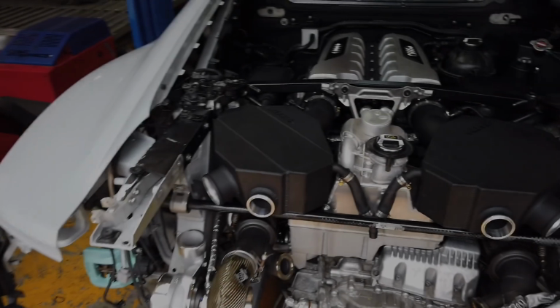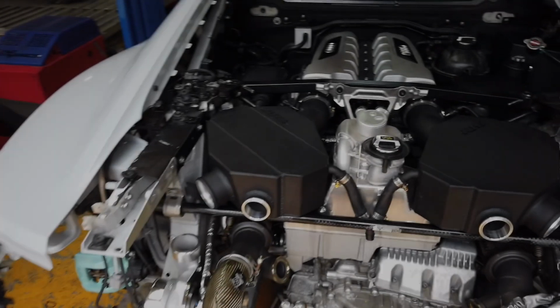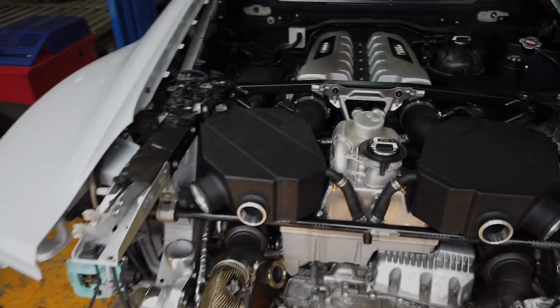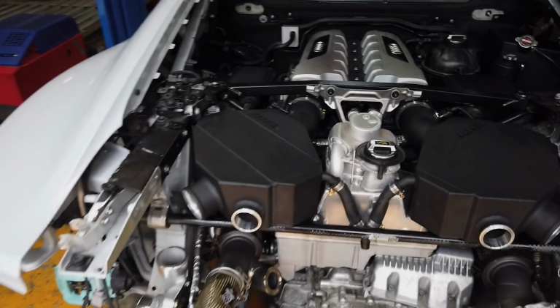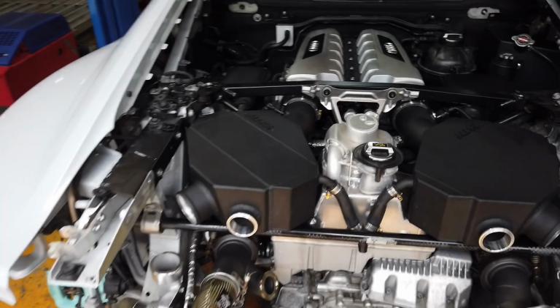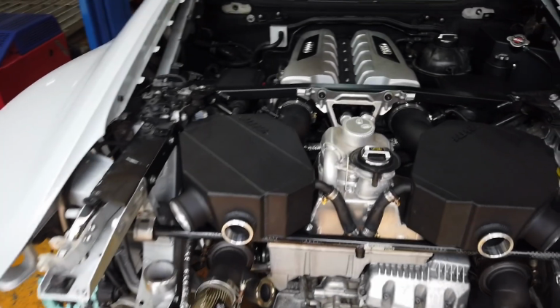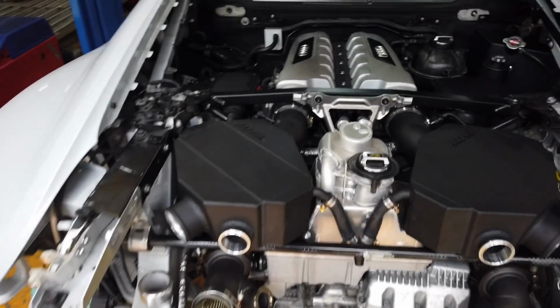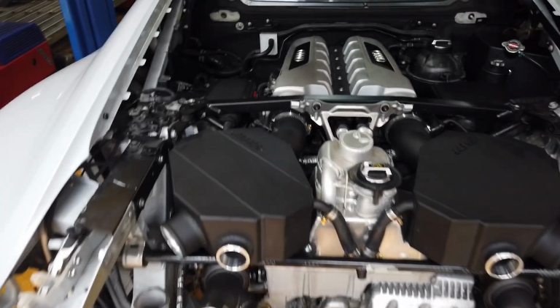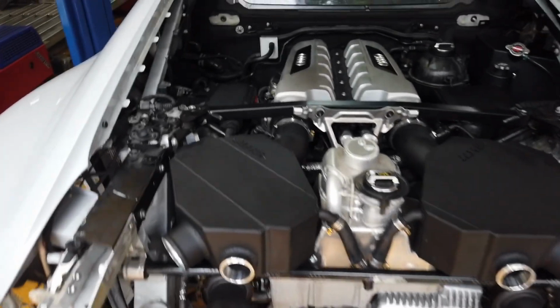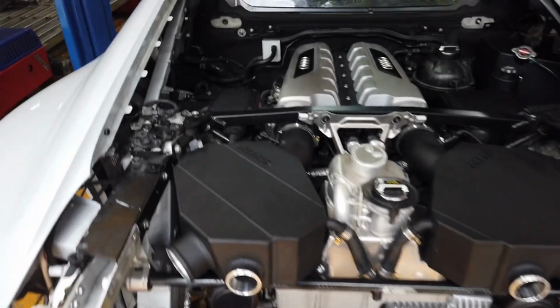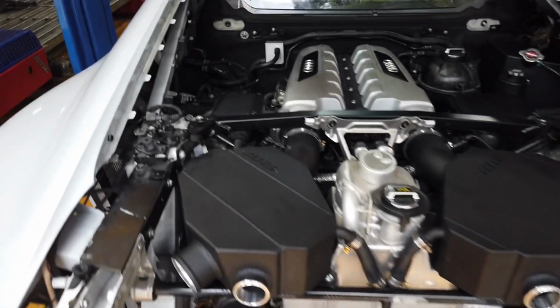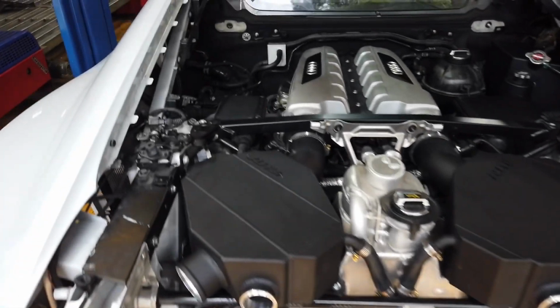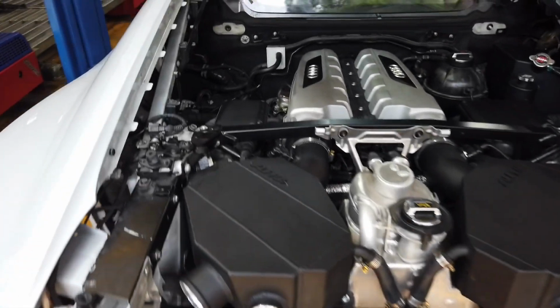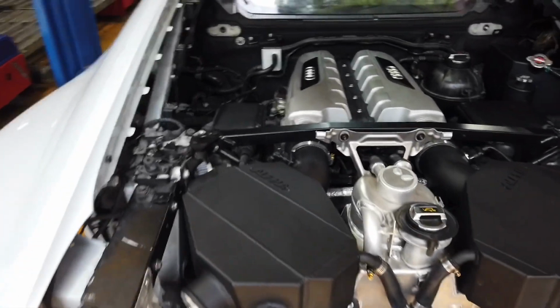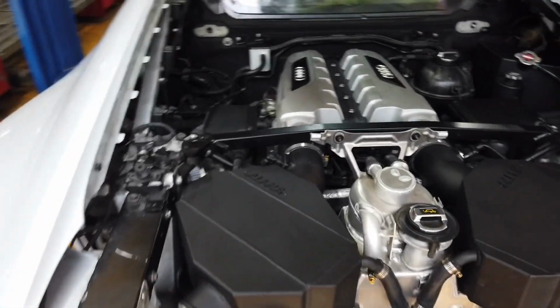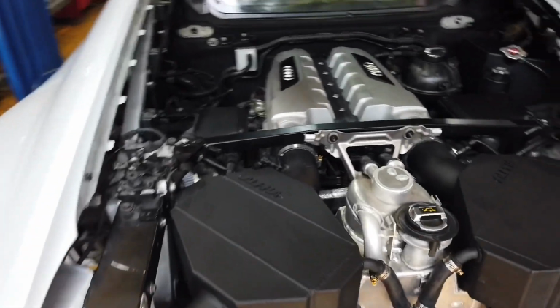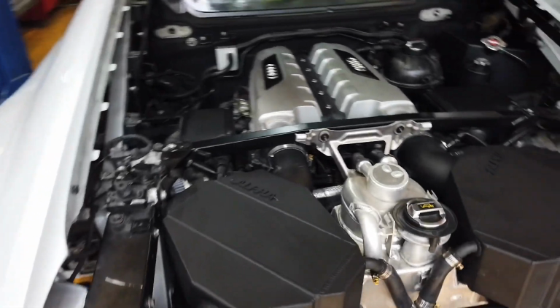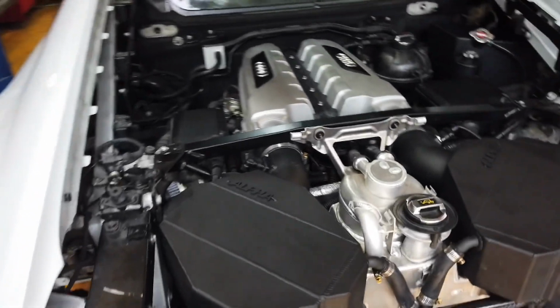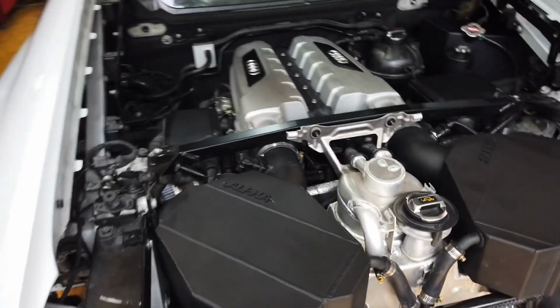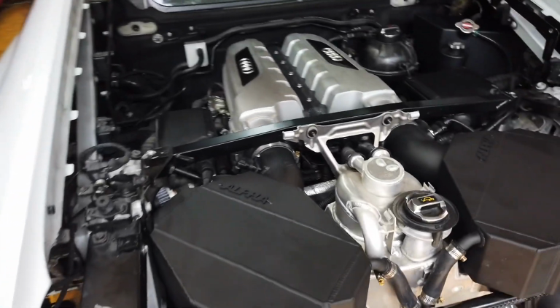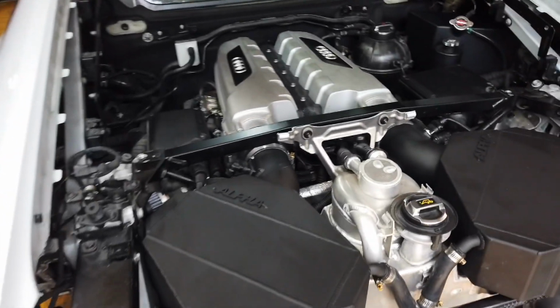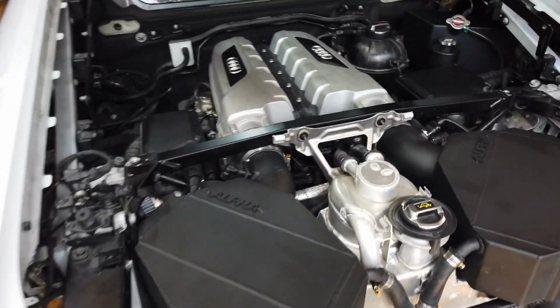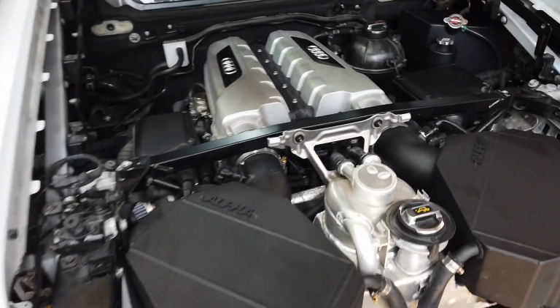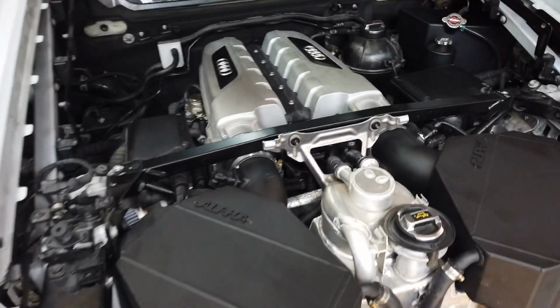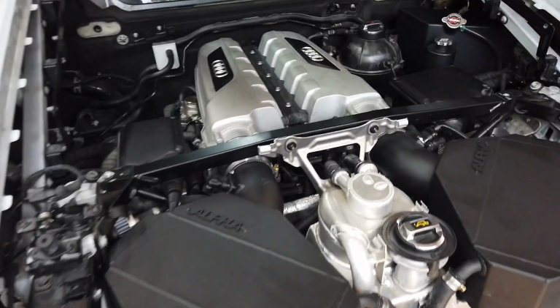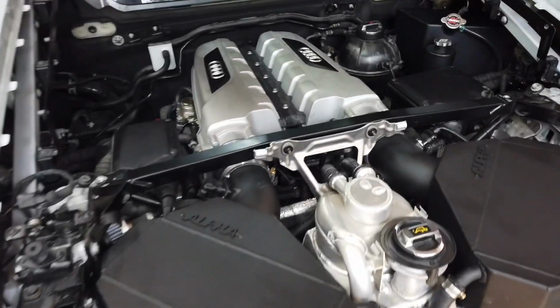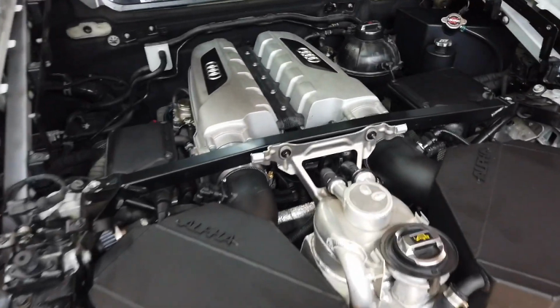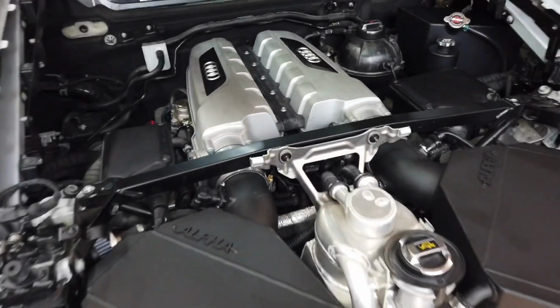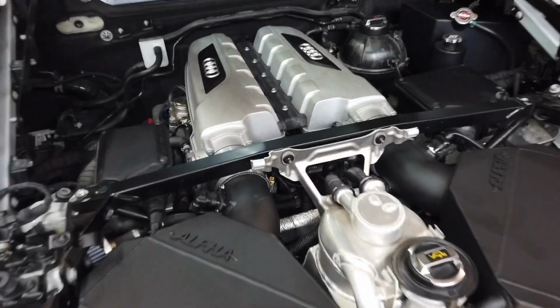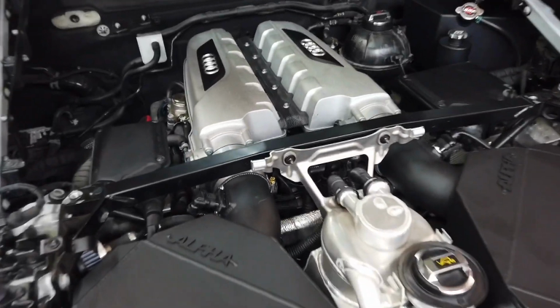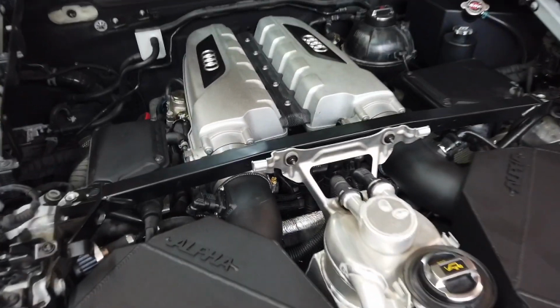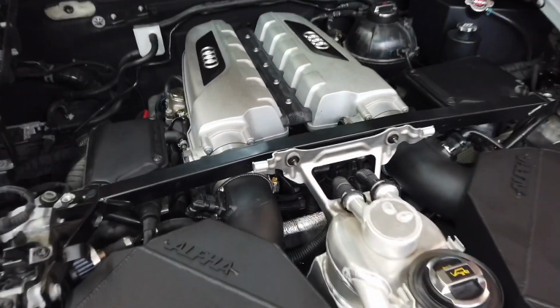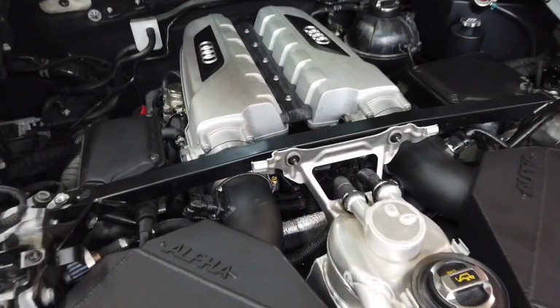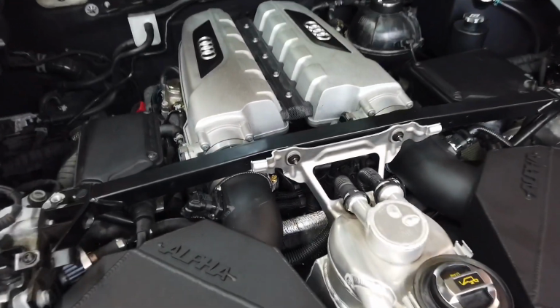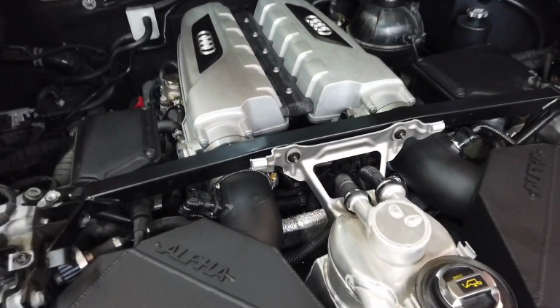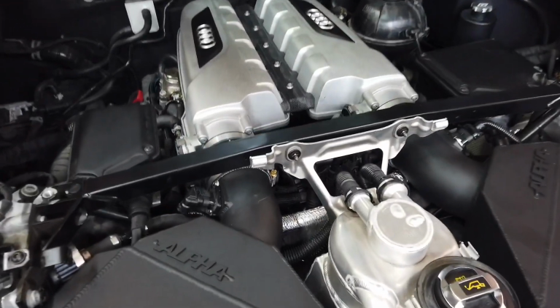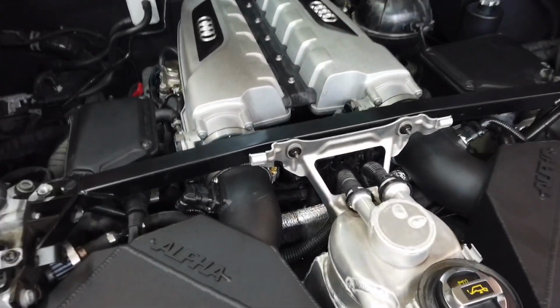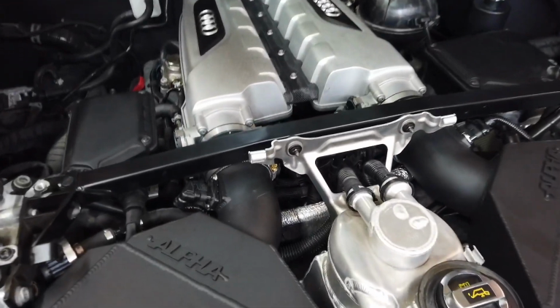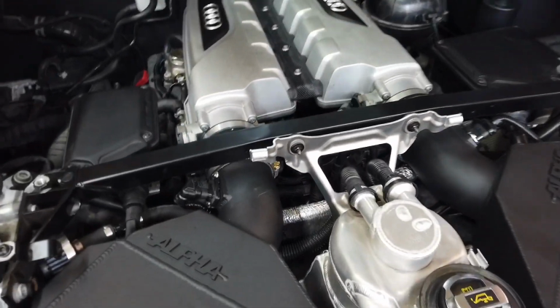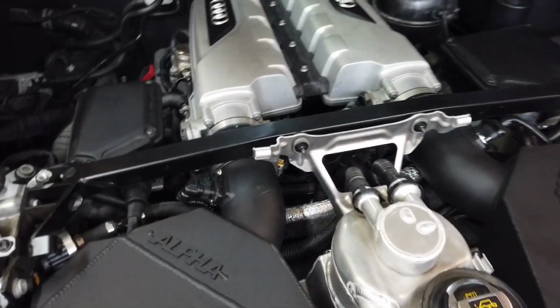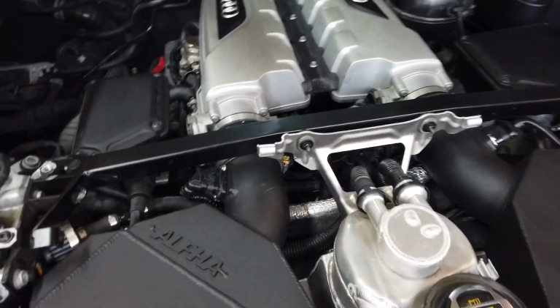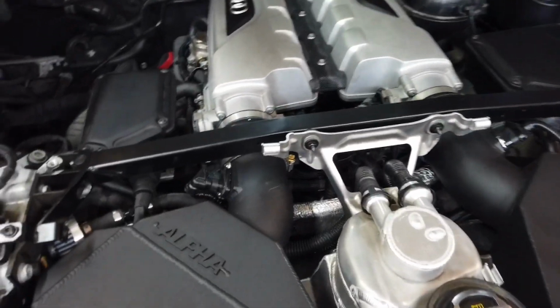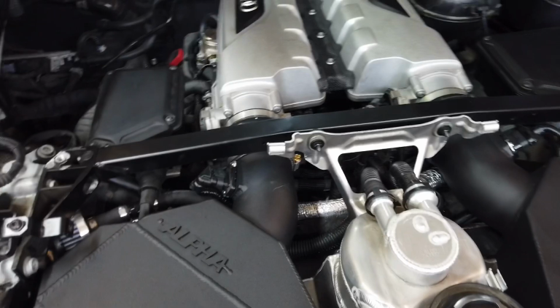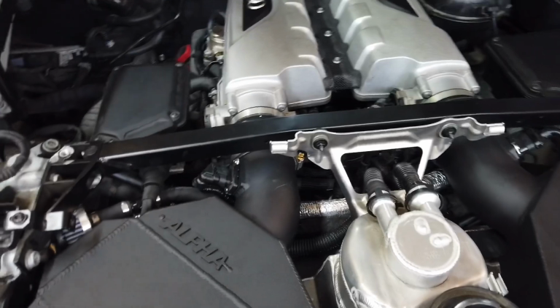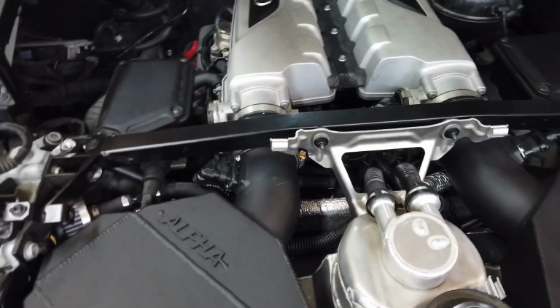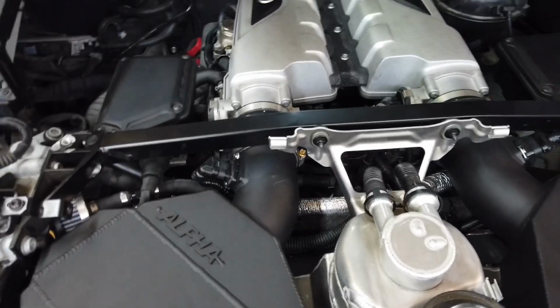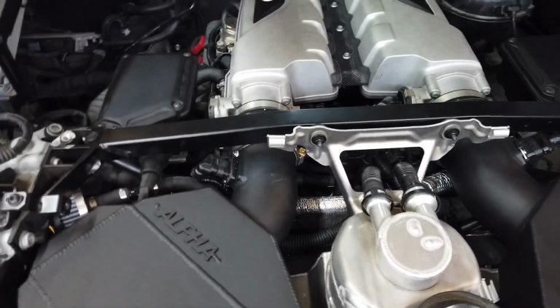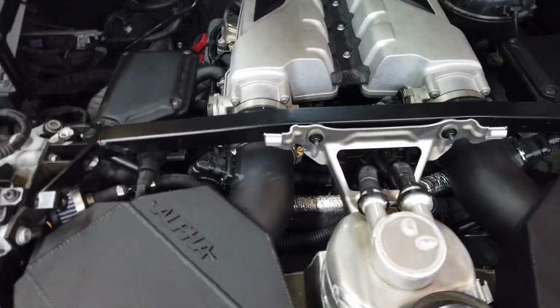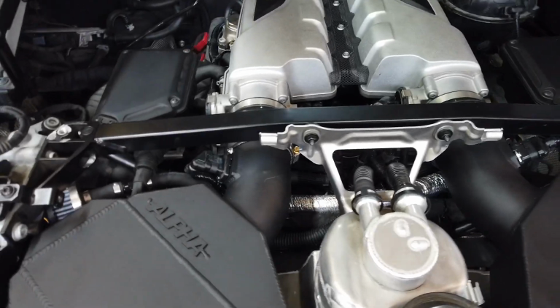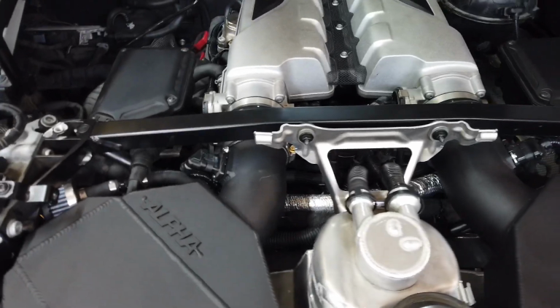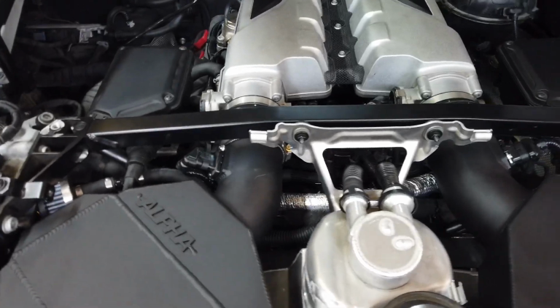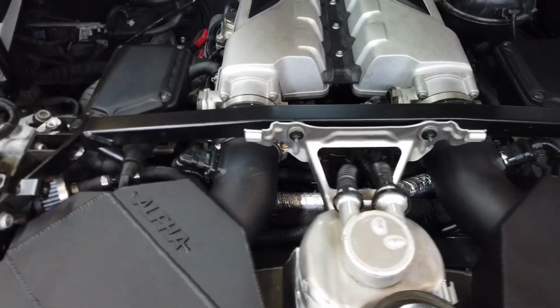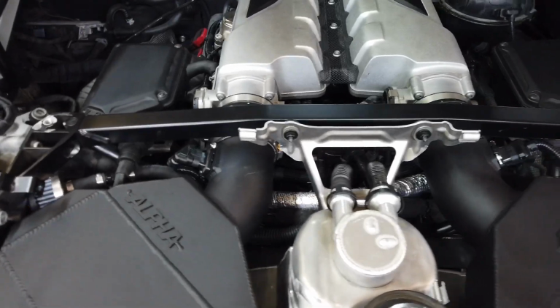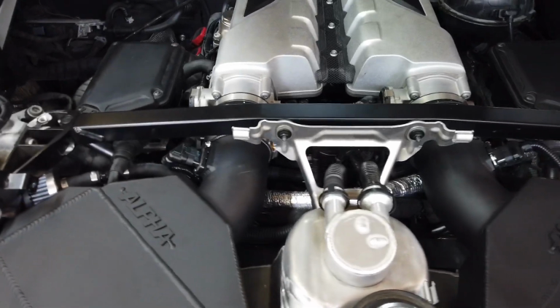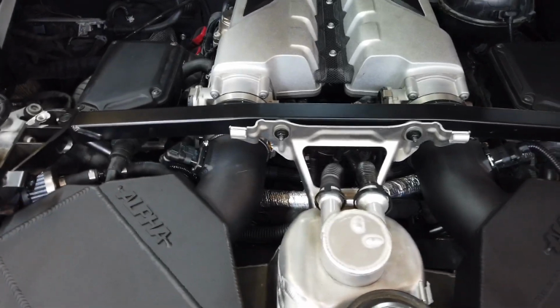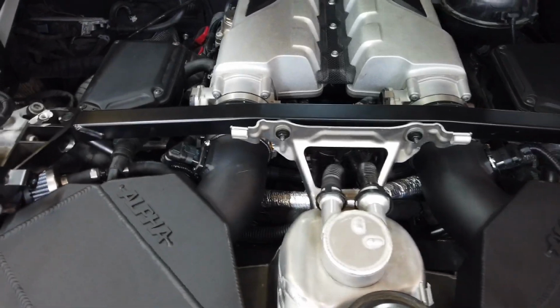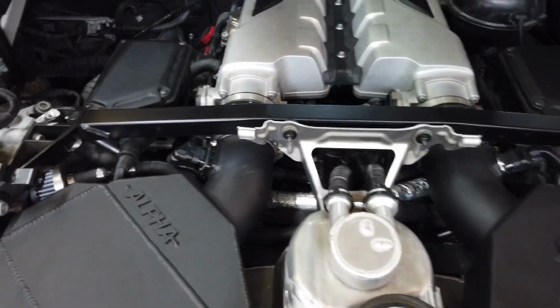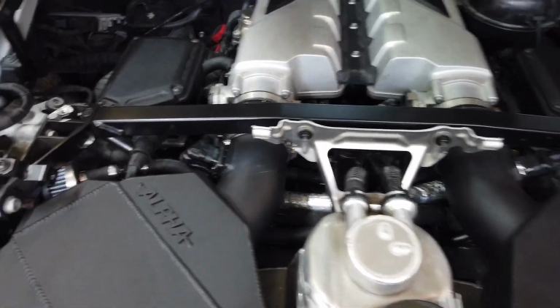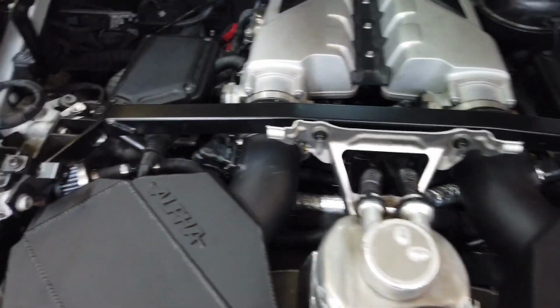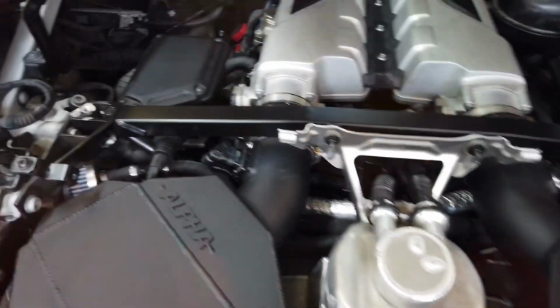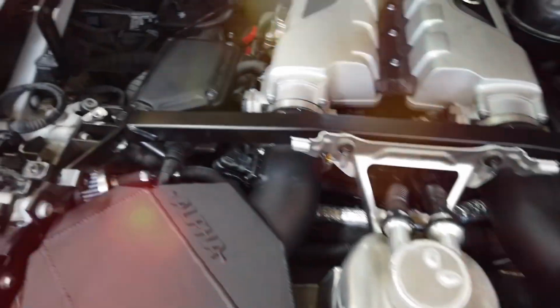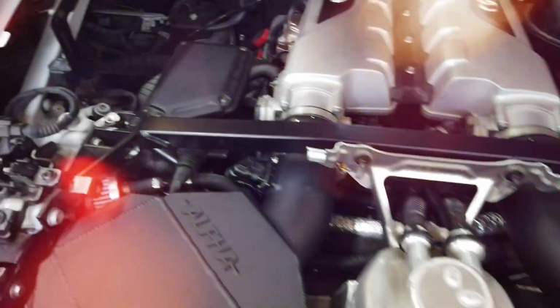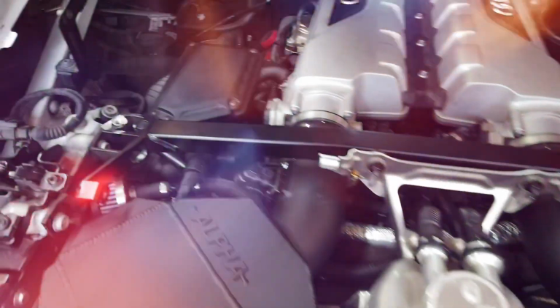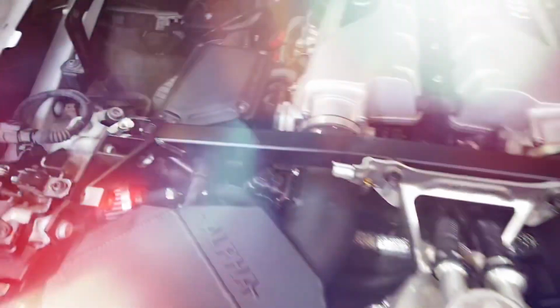In today's video, we move on to installing the intercoolers and the heat exchangers on the R8 Twin Turbo project.